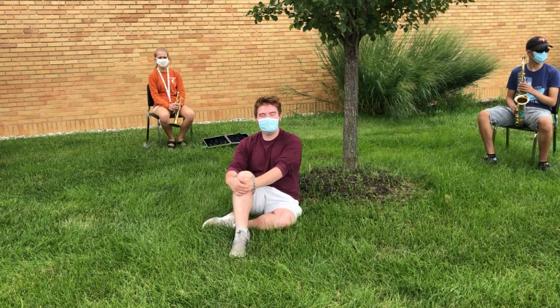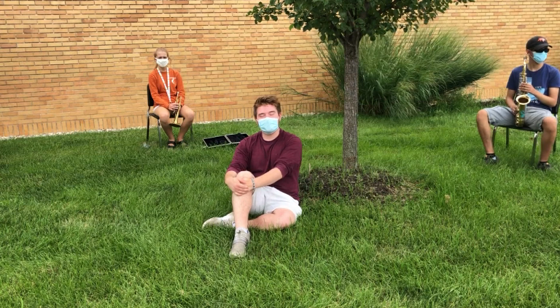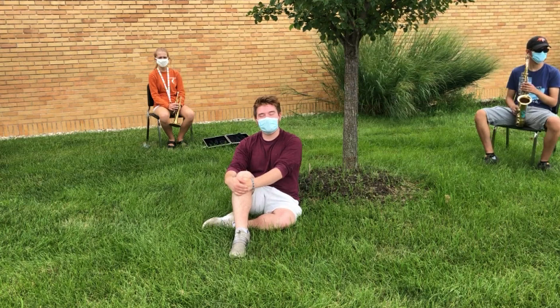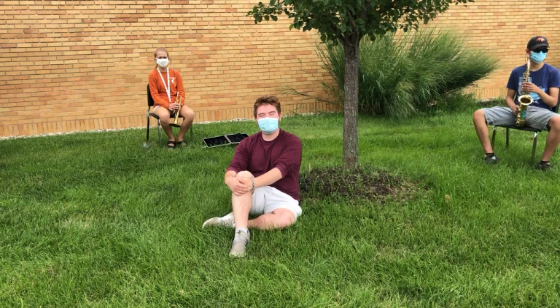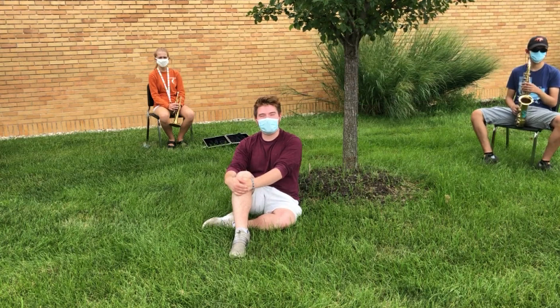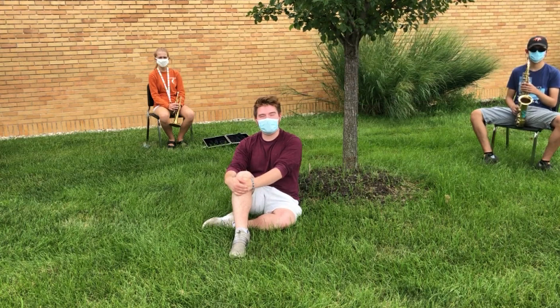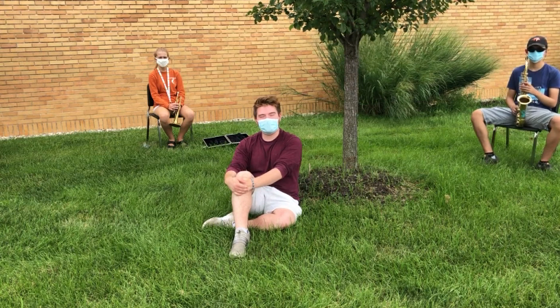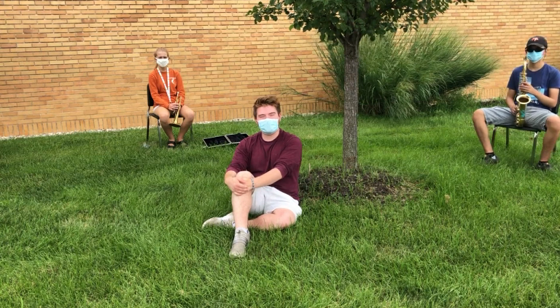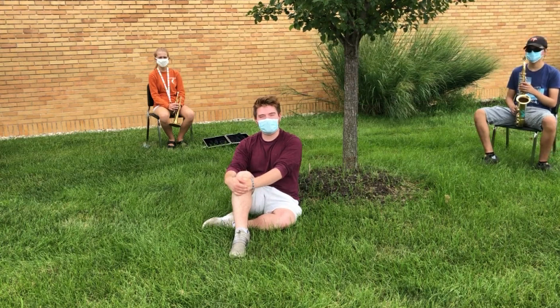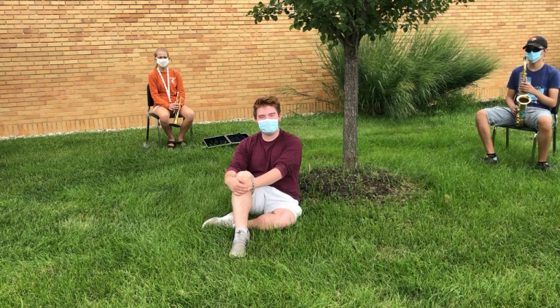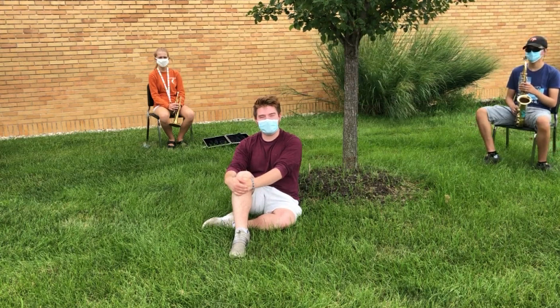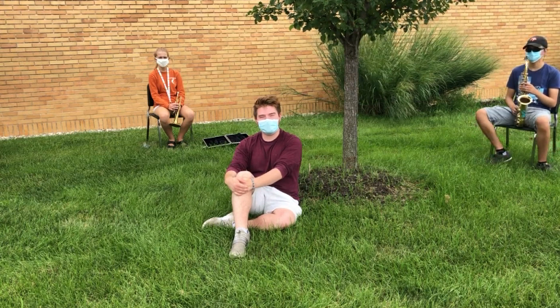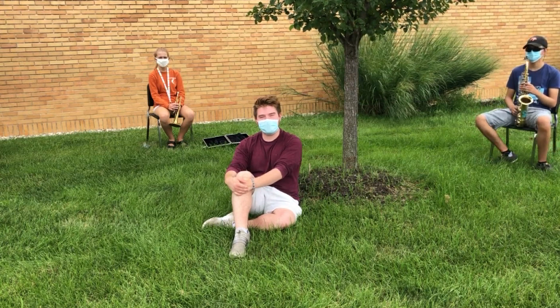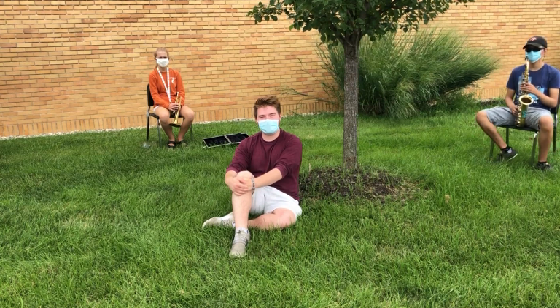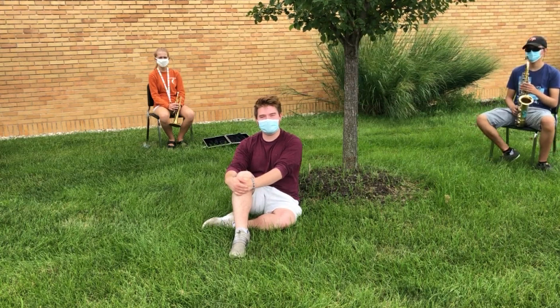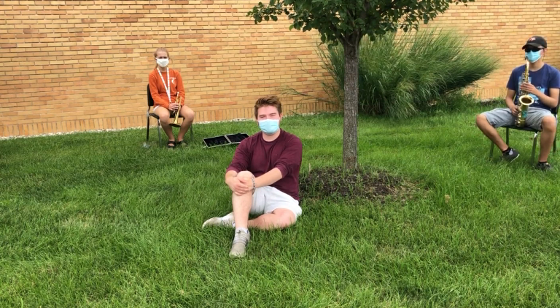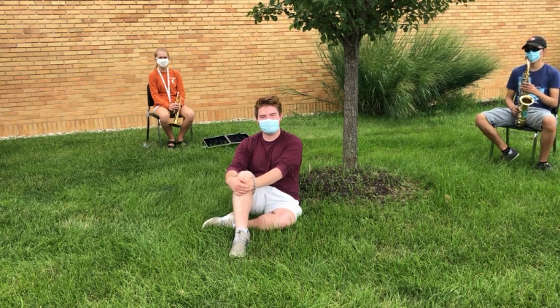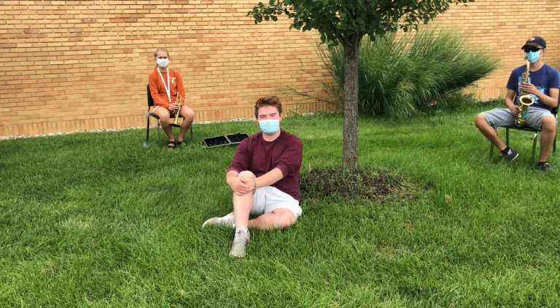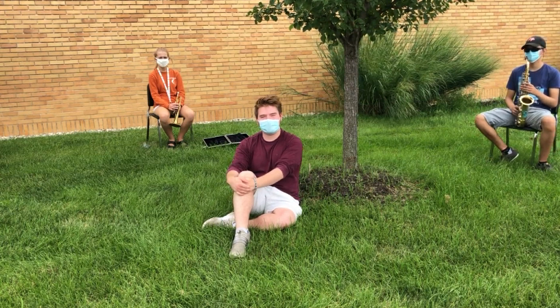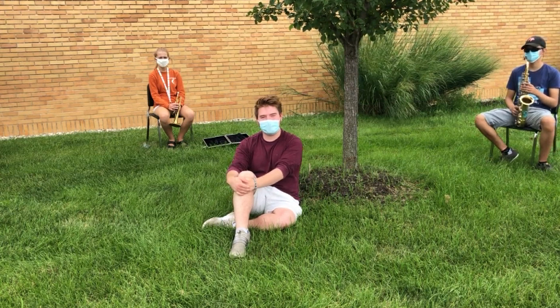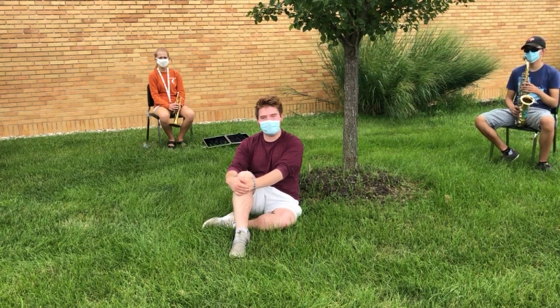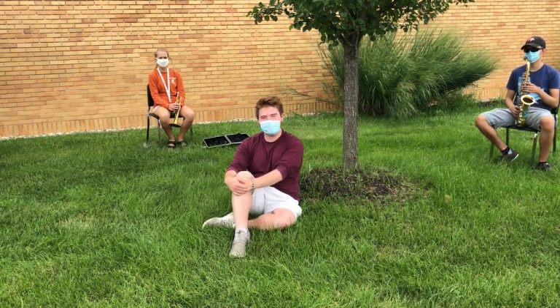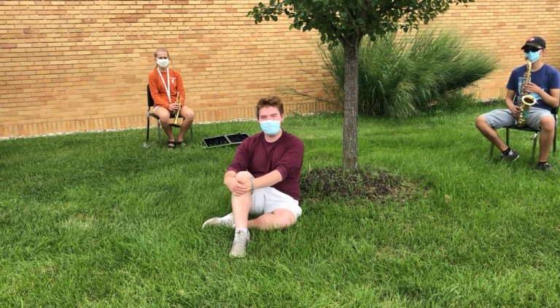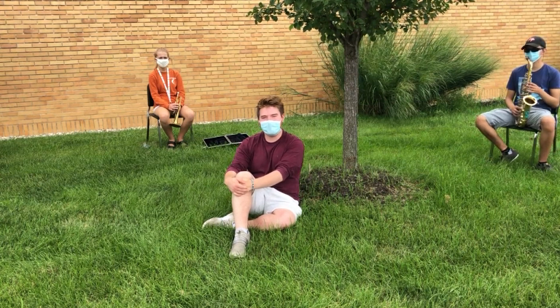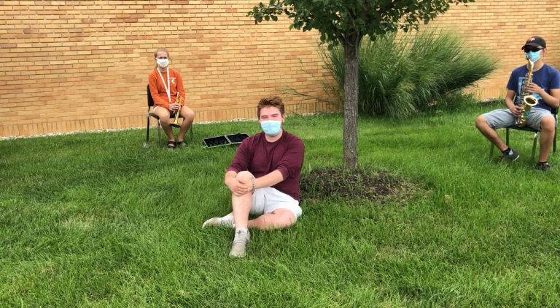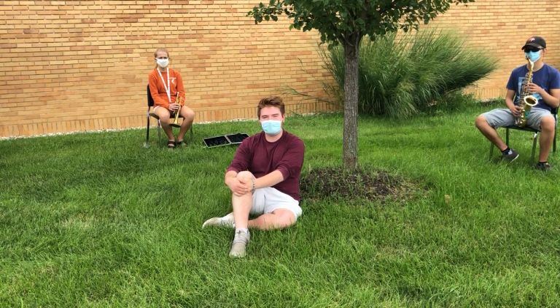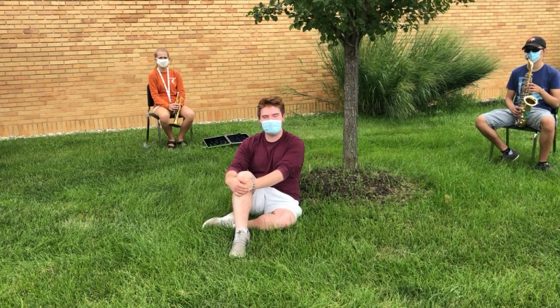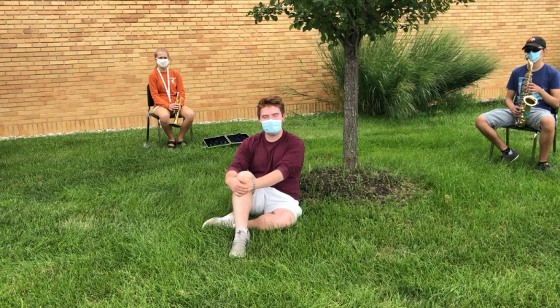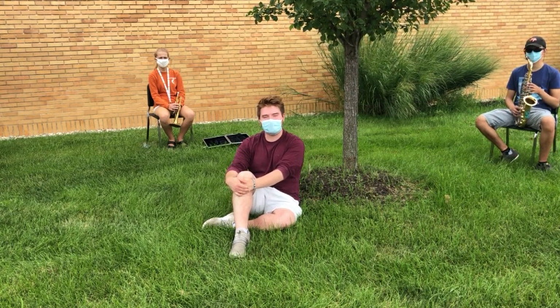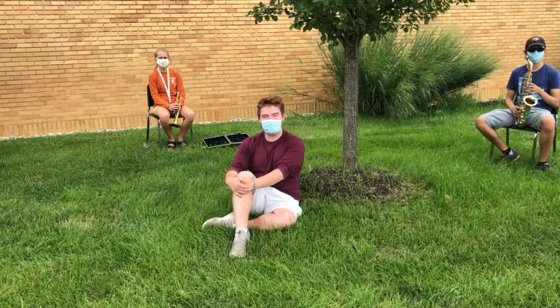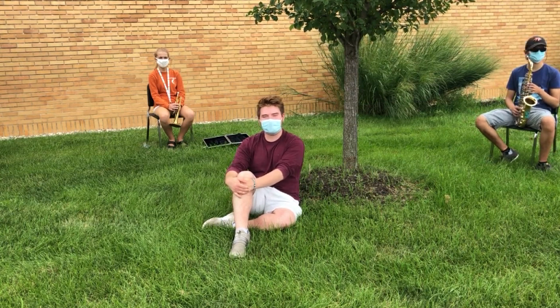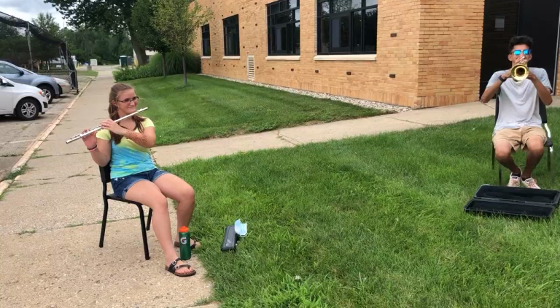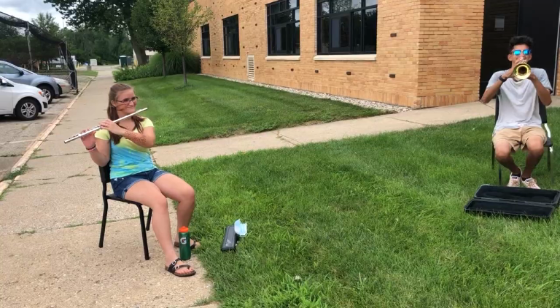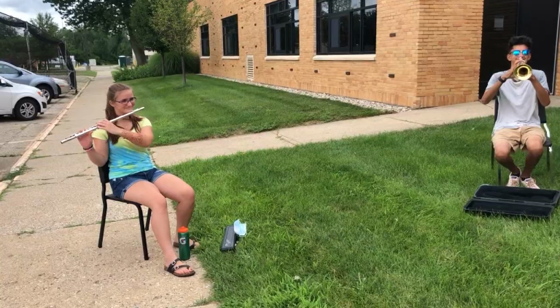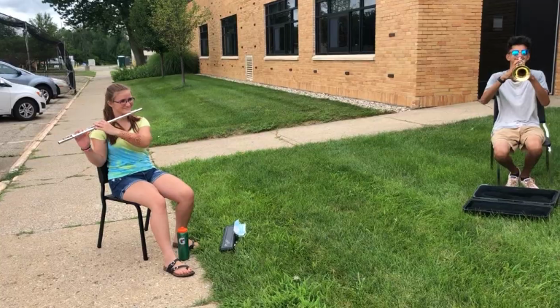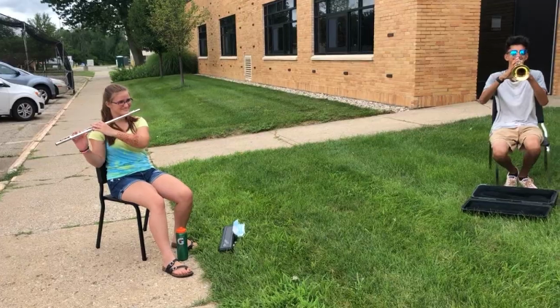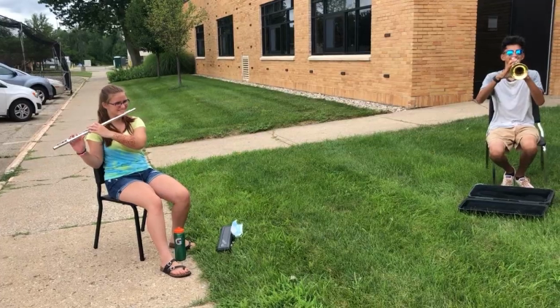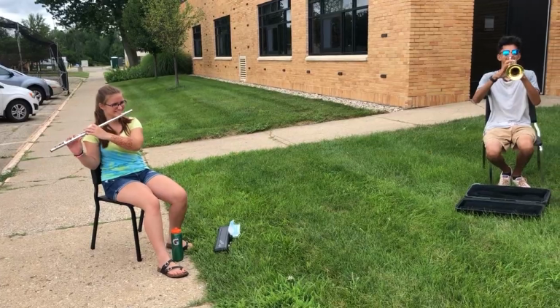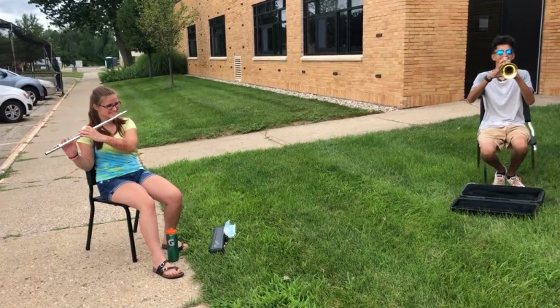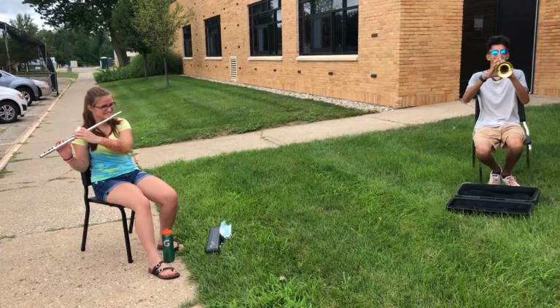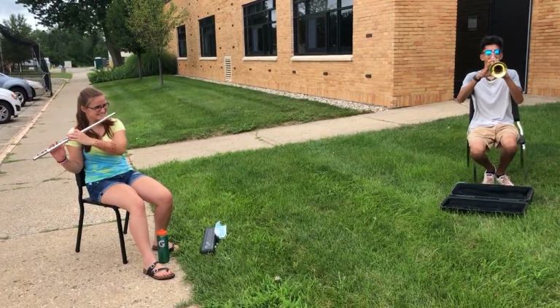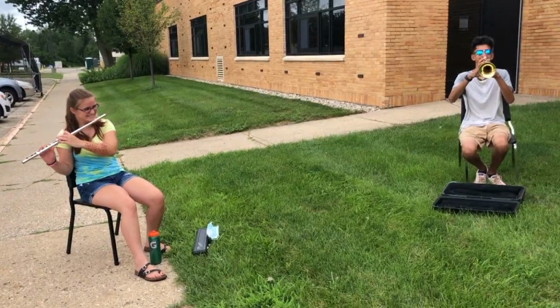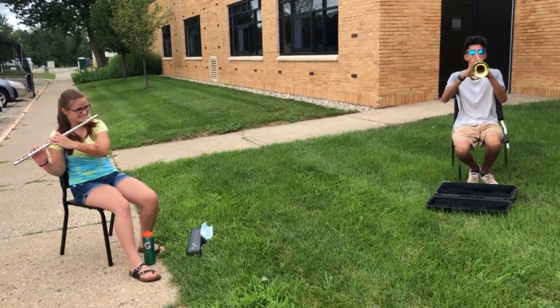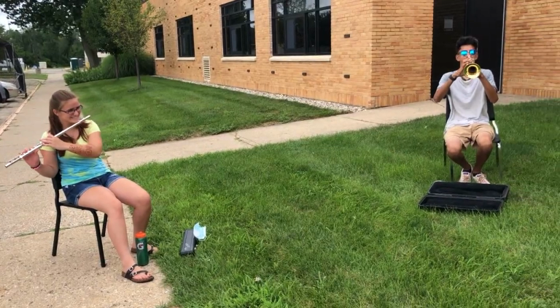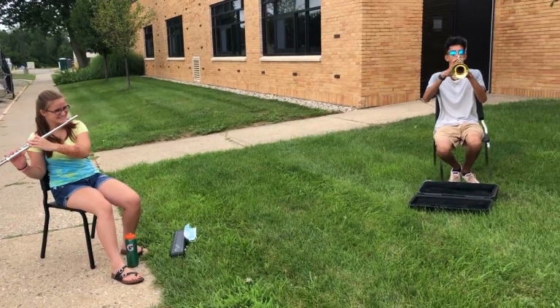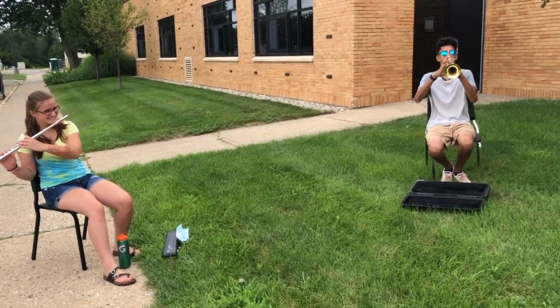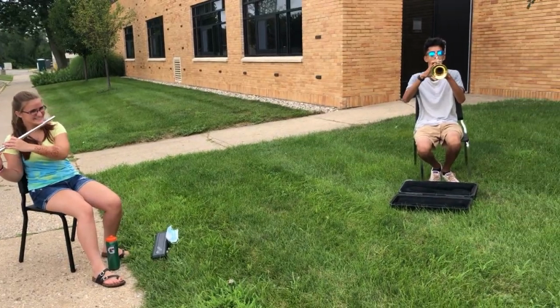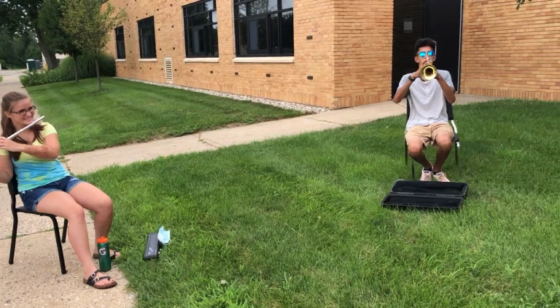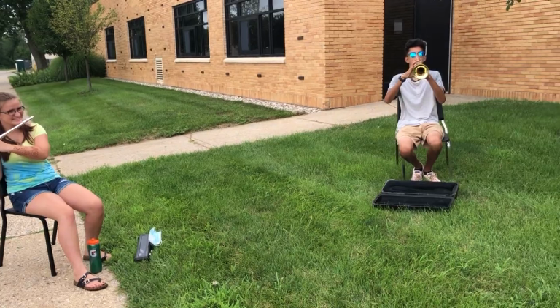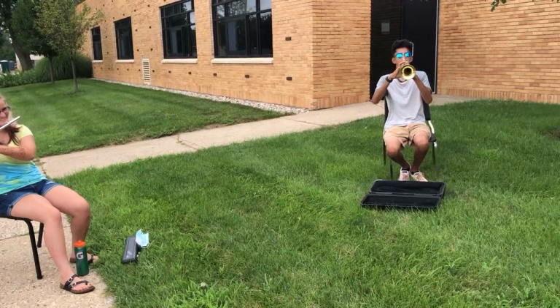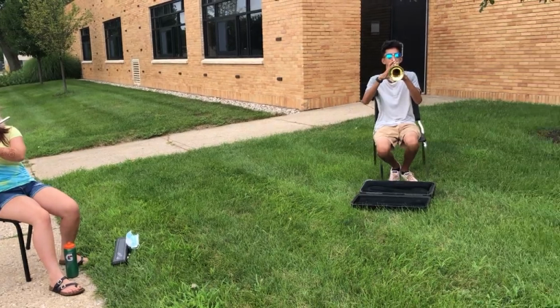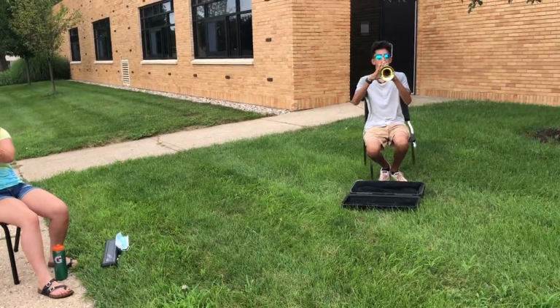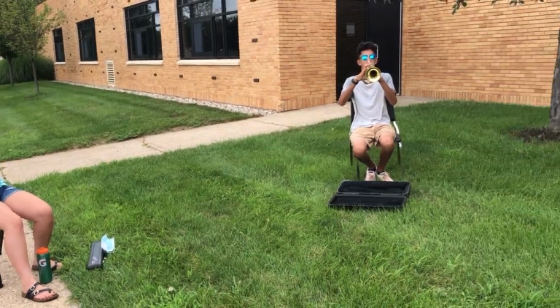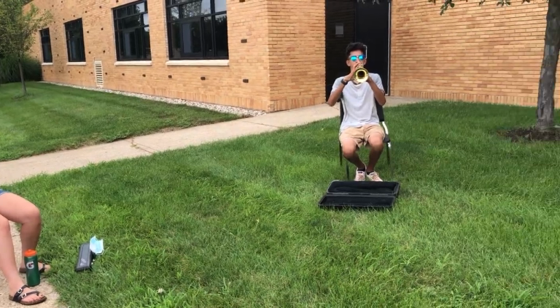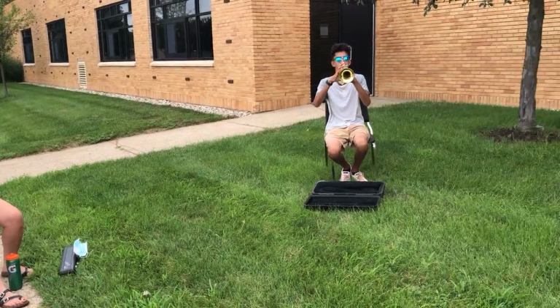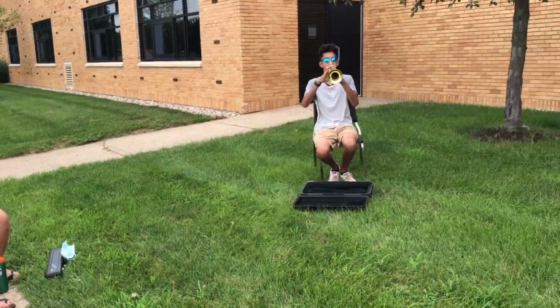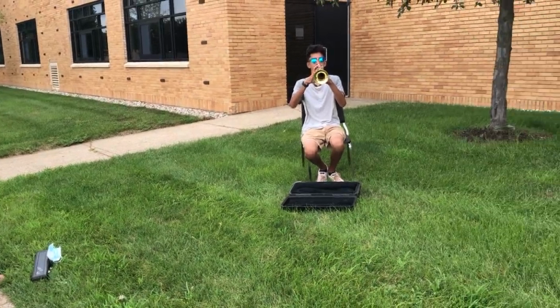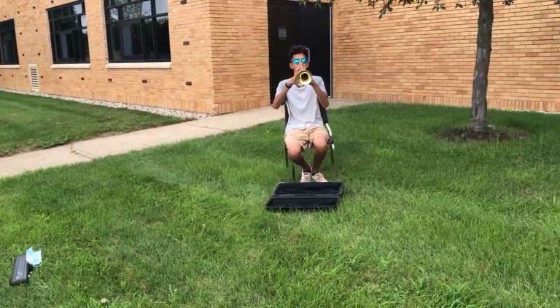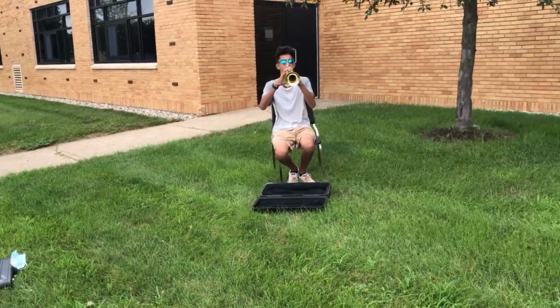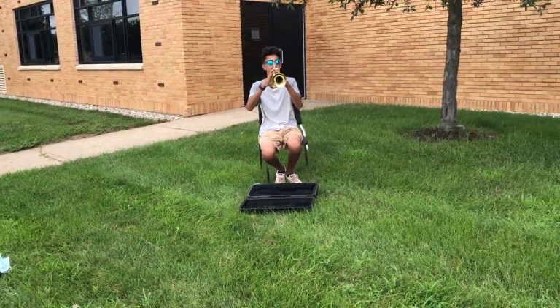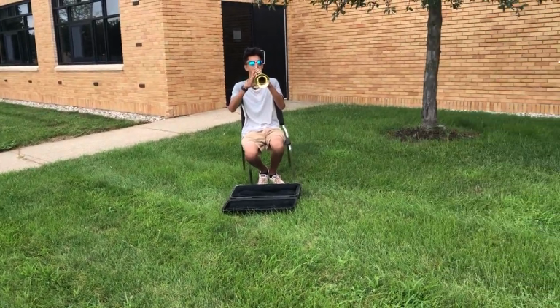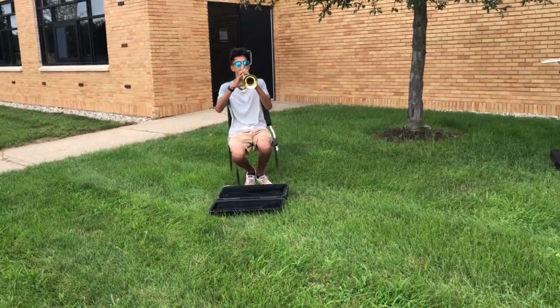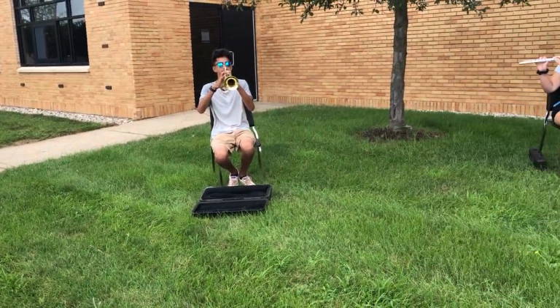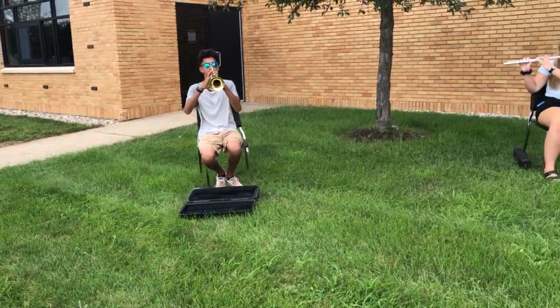During sectionals in one of the many rooms outside, we will be outside six feet apart, equally distanced, with your masks on so you can play.